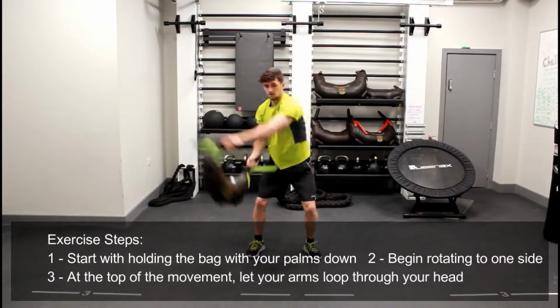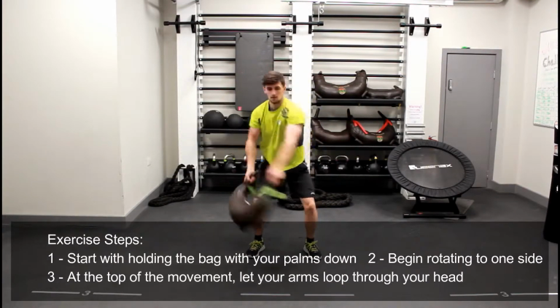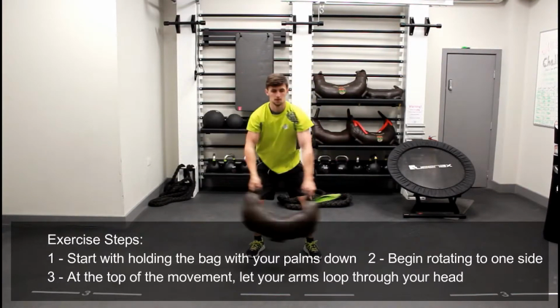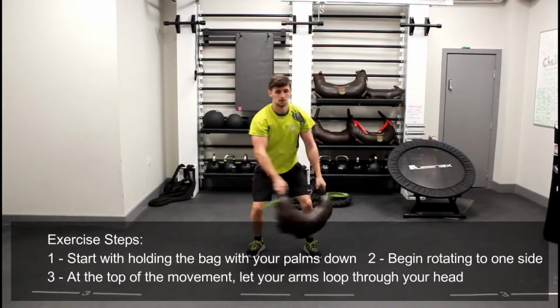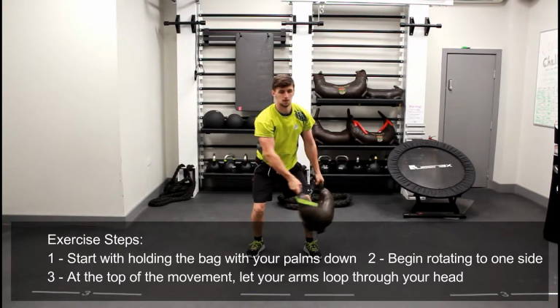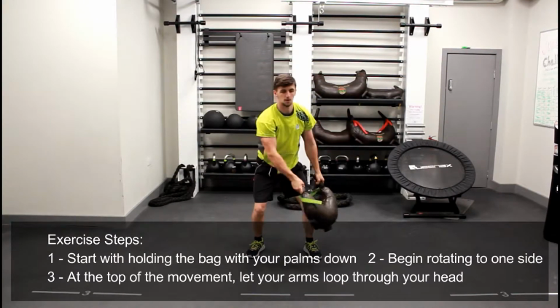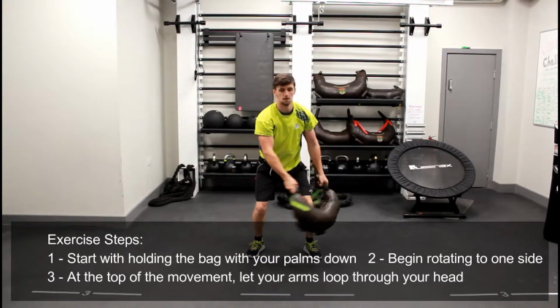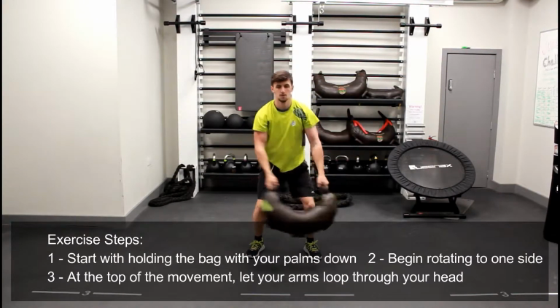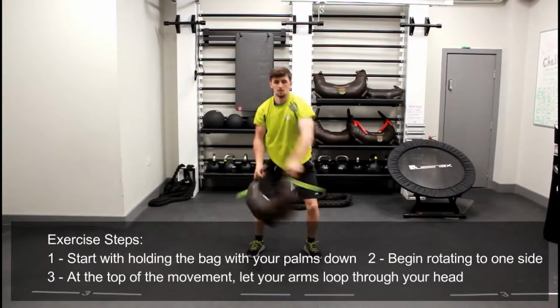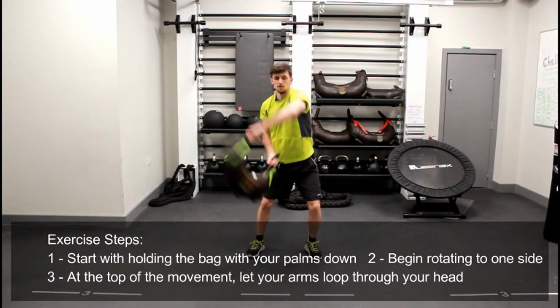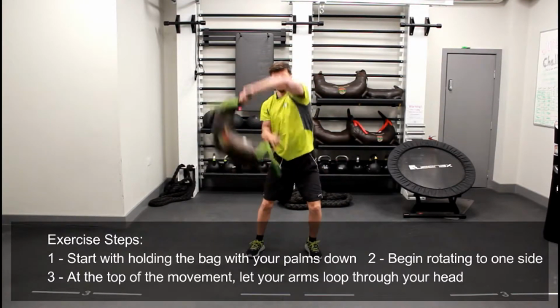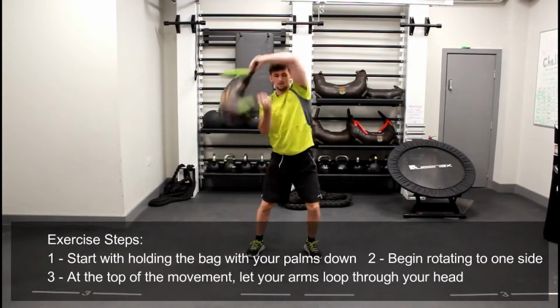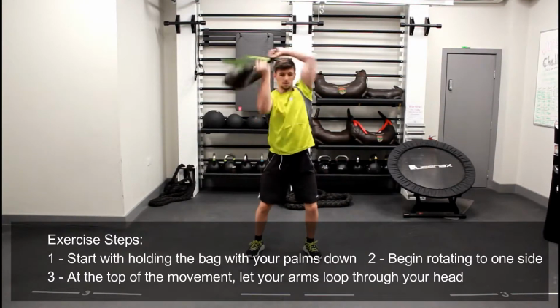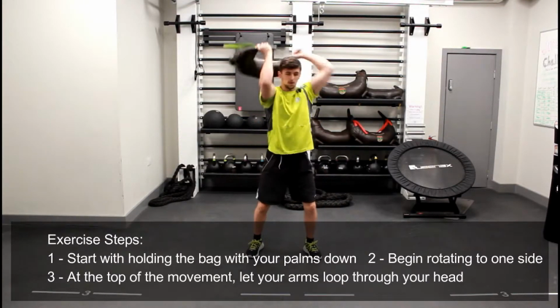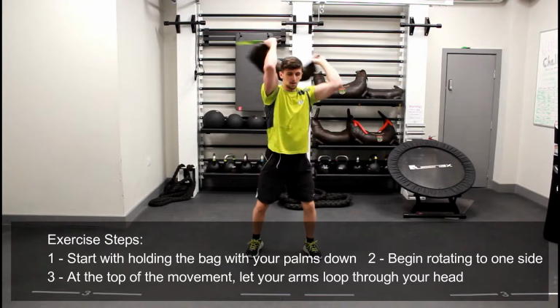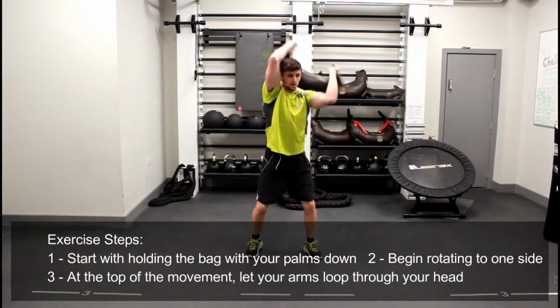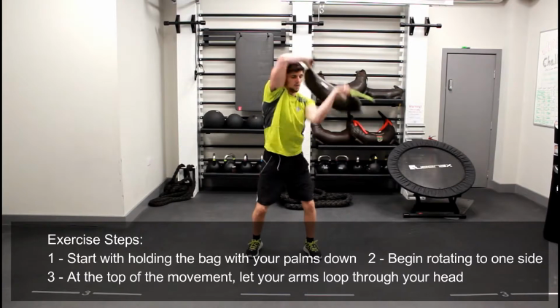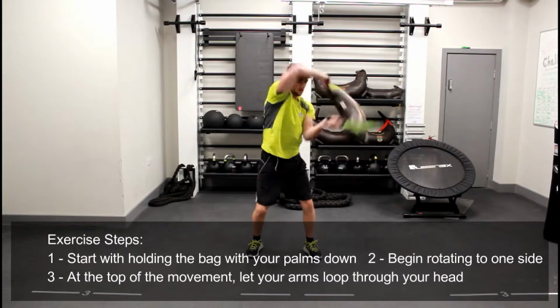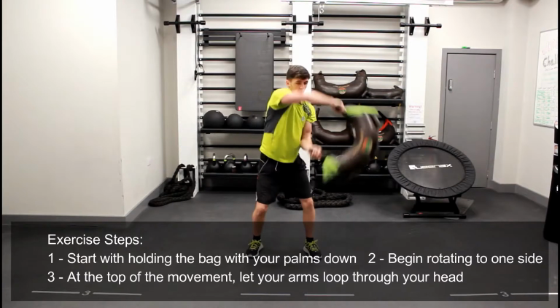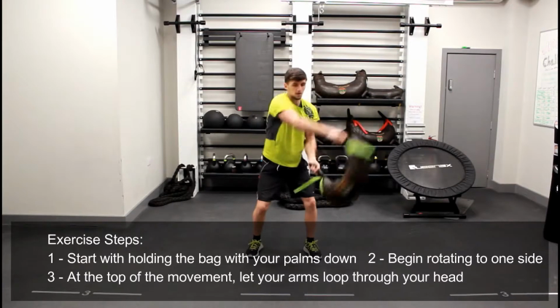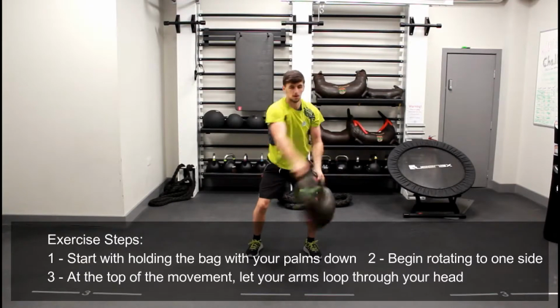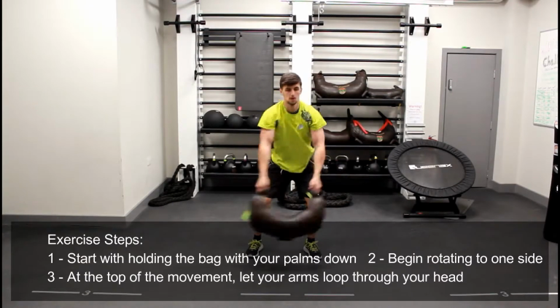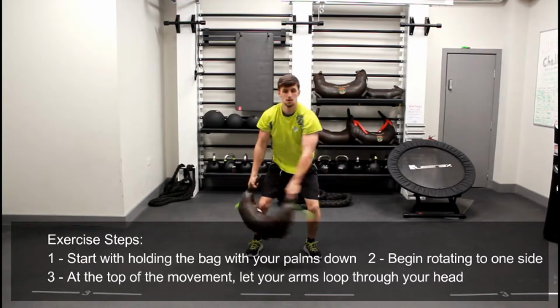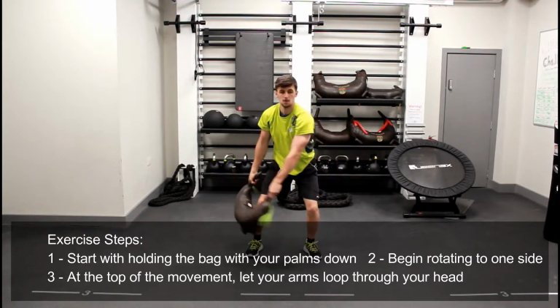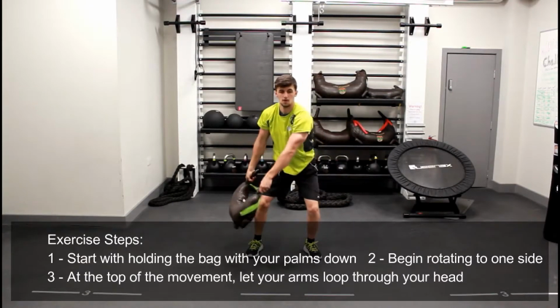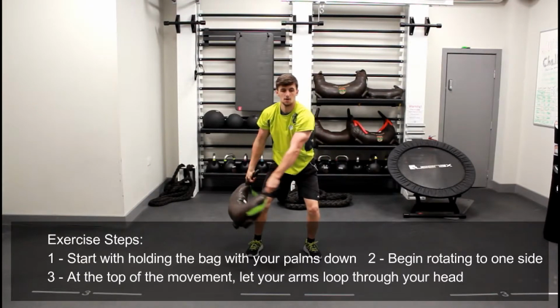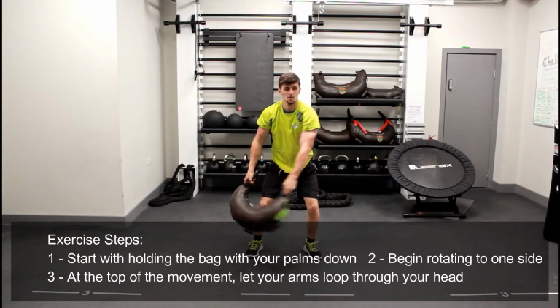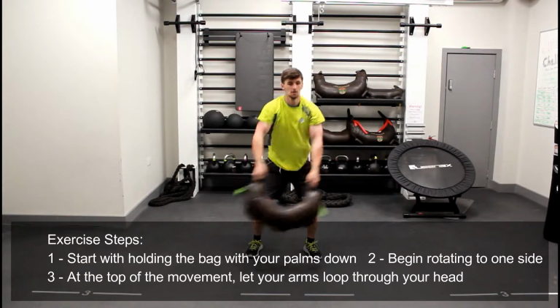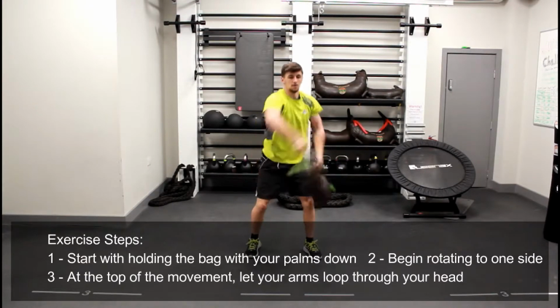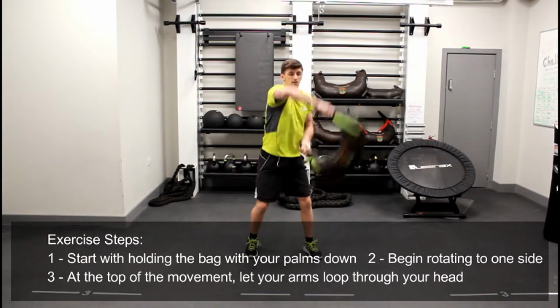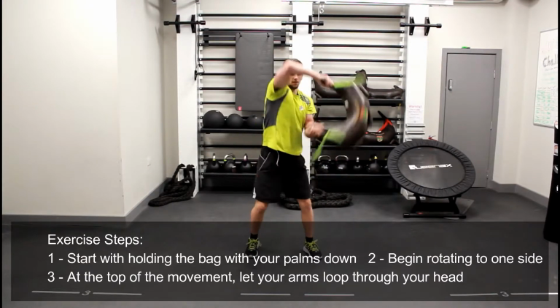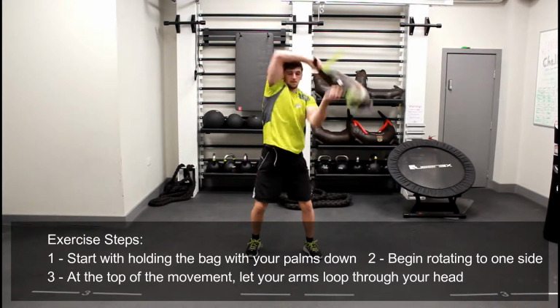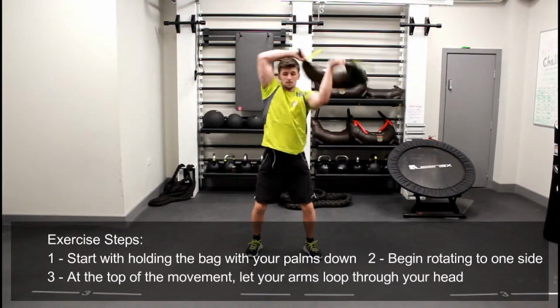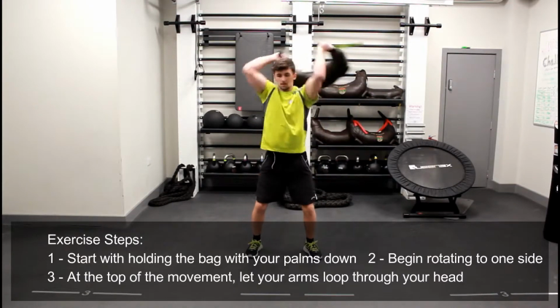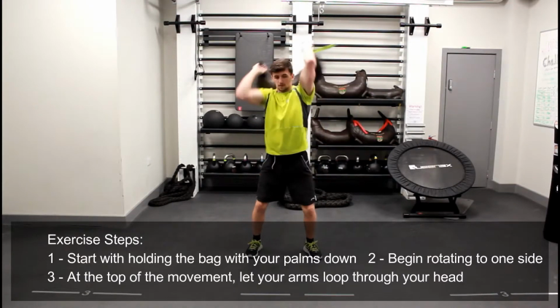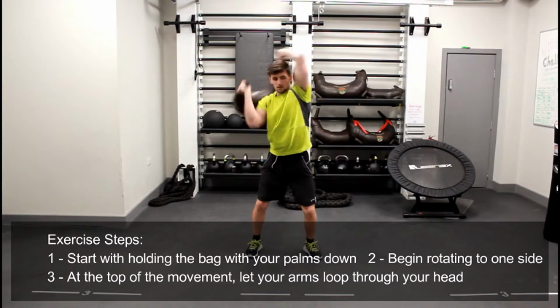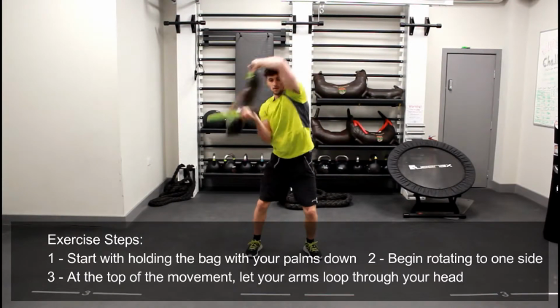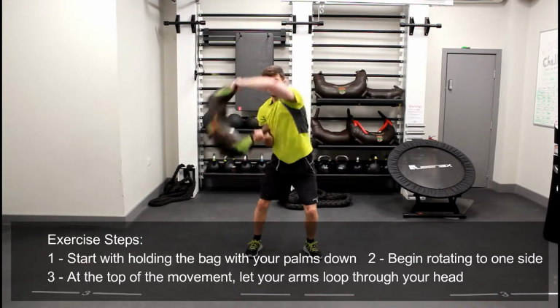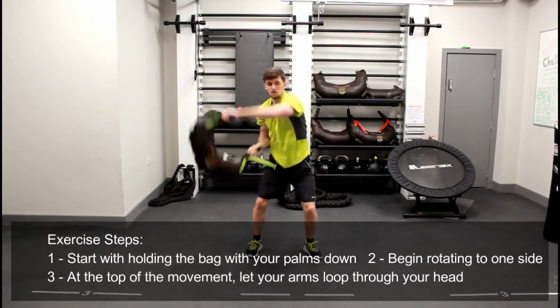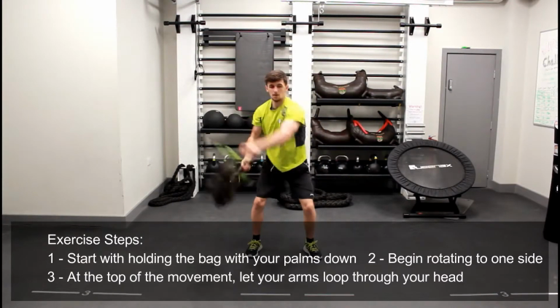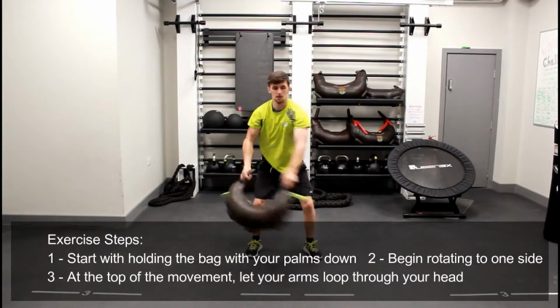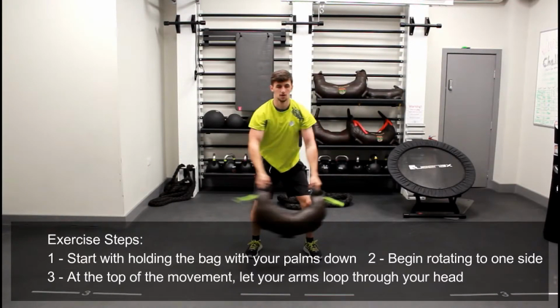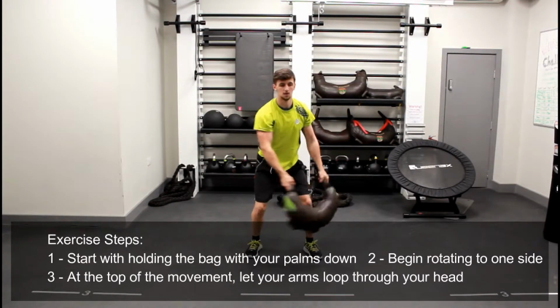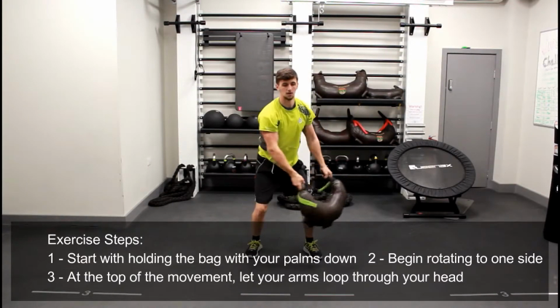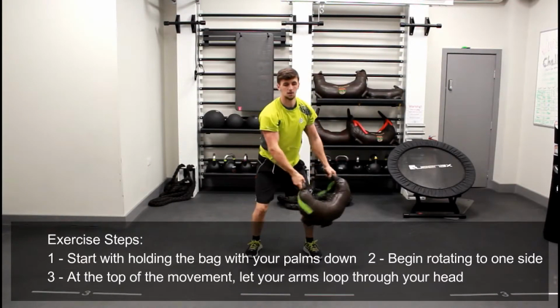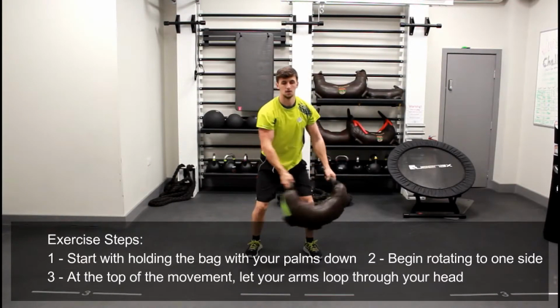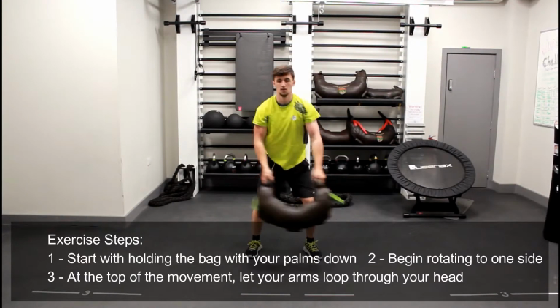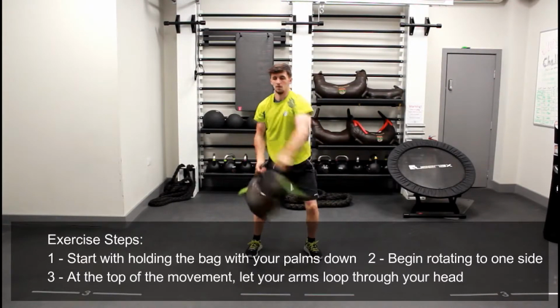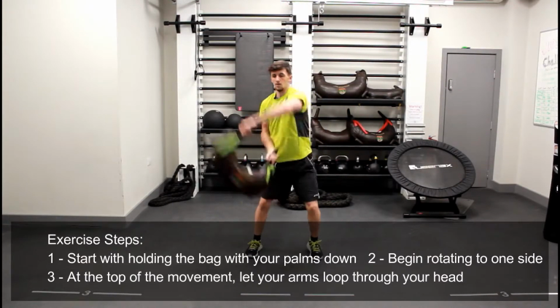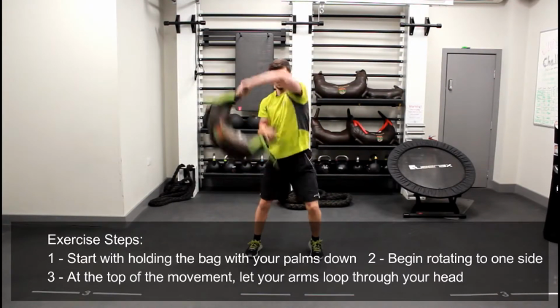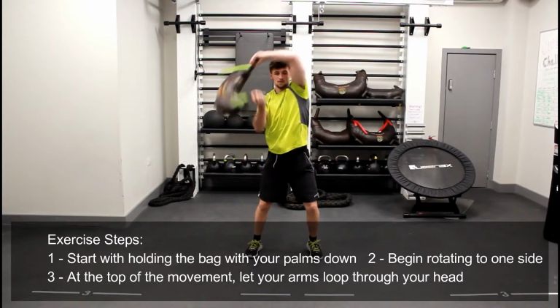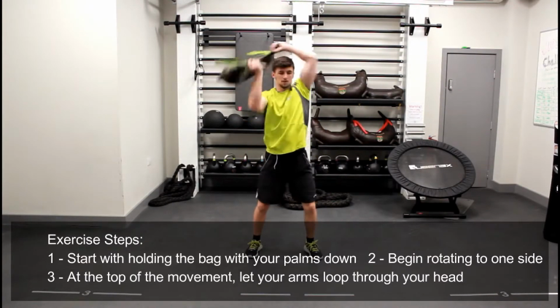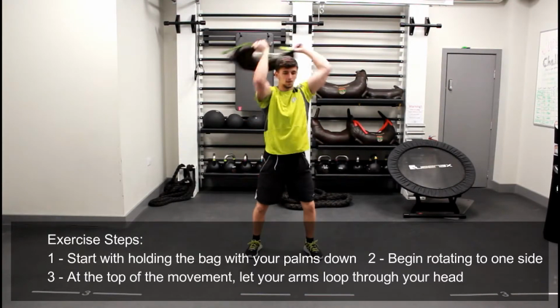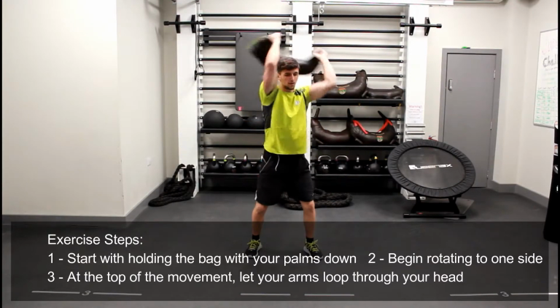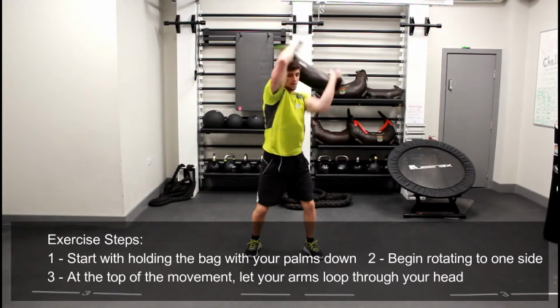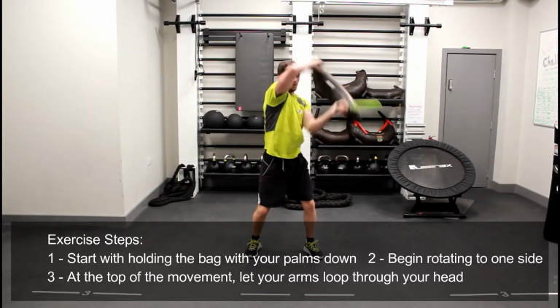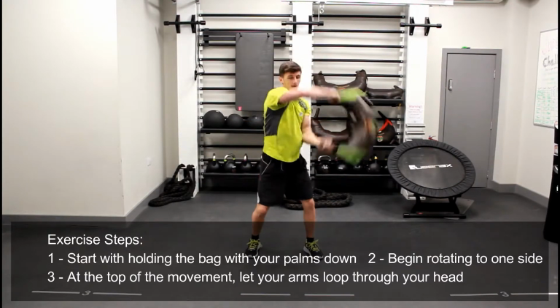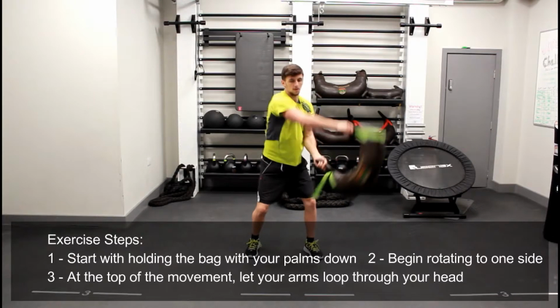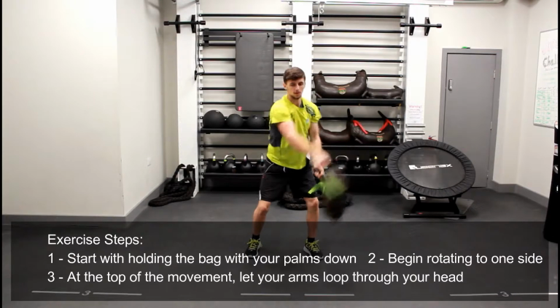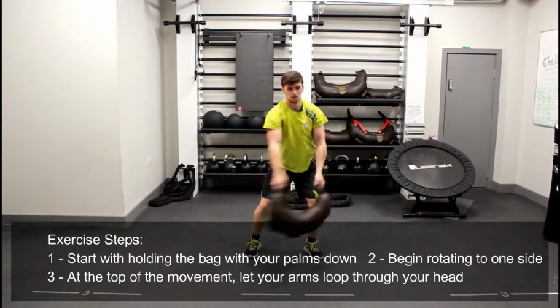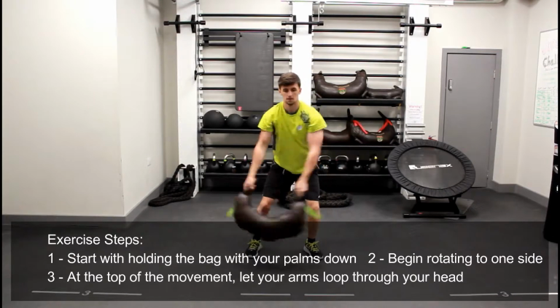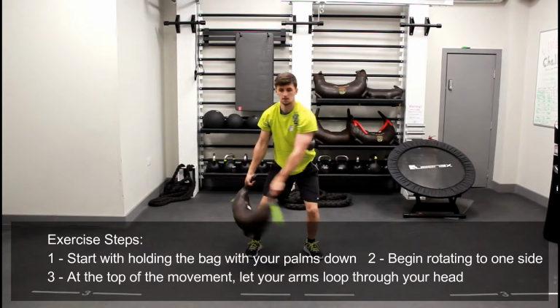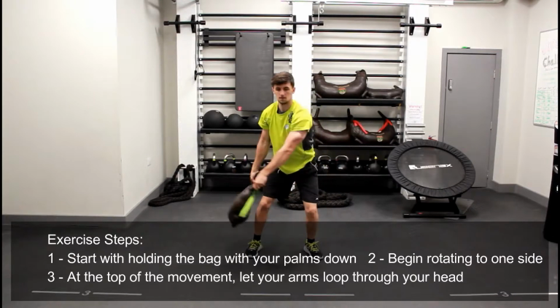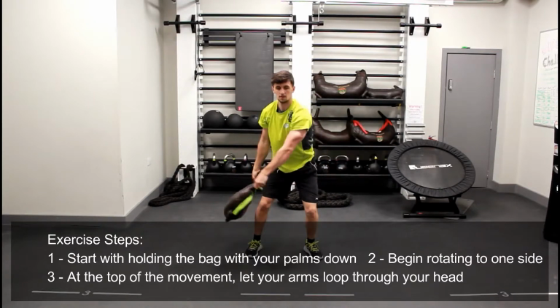From here, you're going to rotate your body, rotating the bag to the side, letting your arms loop through your head and then the bag come through your back.